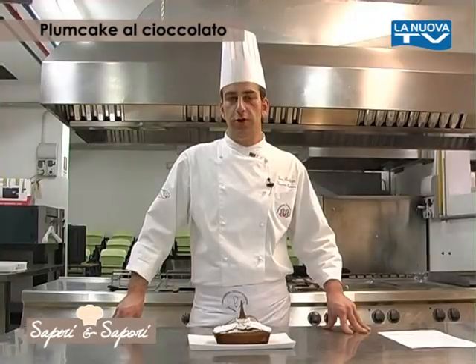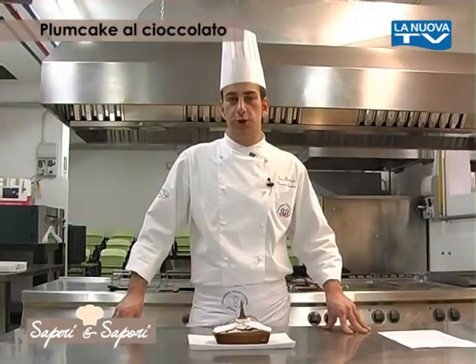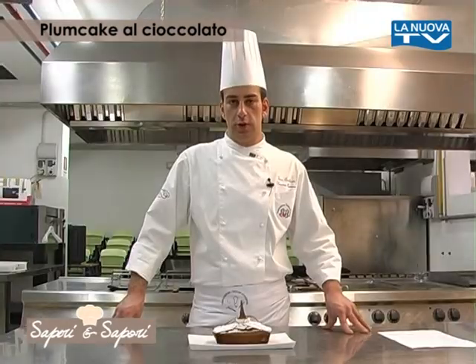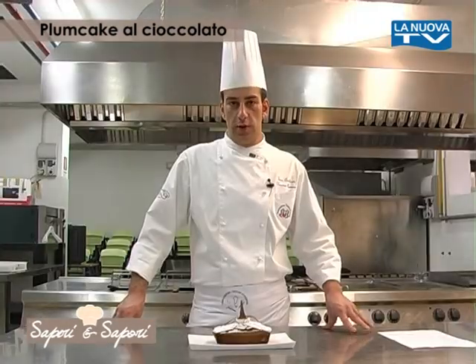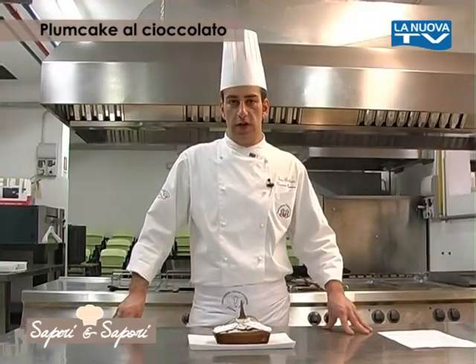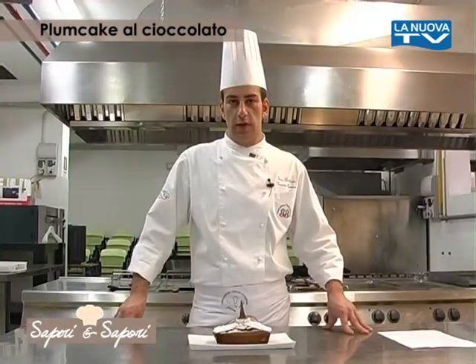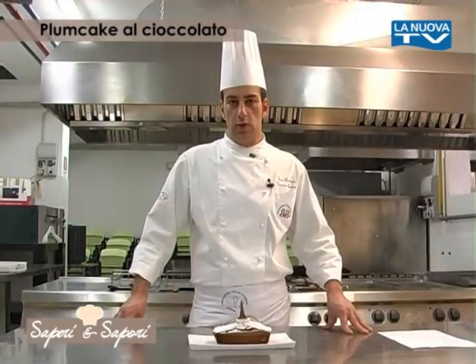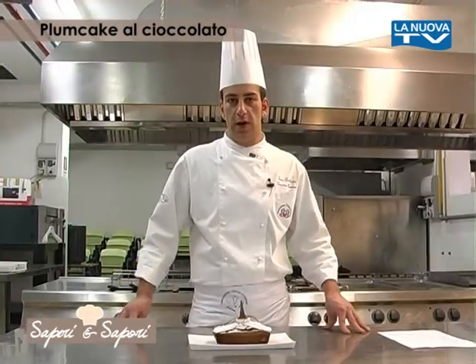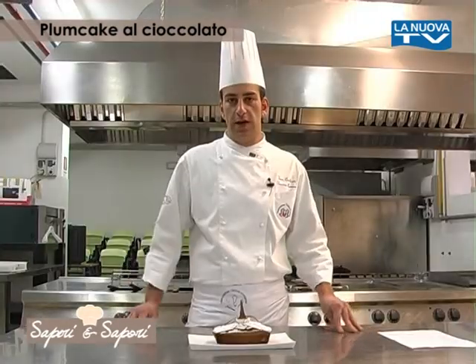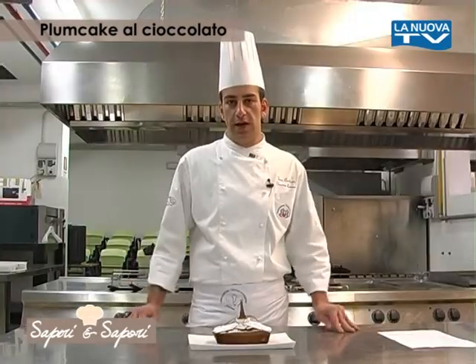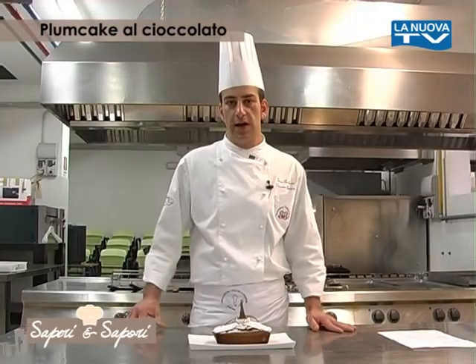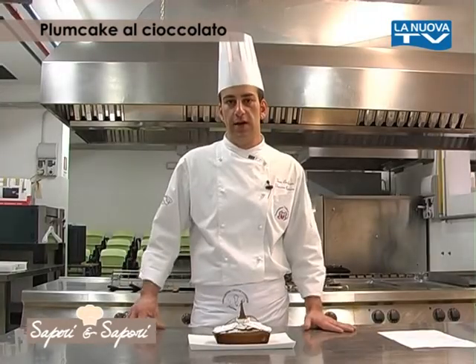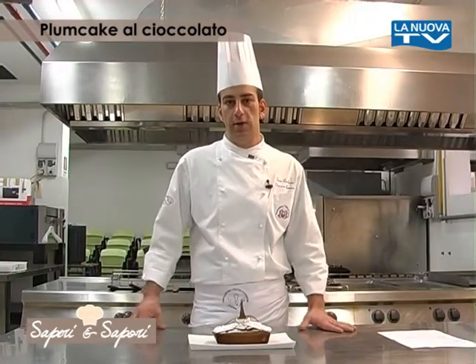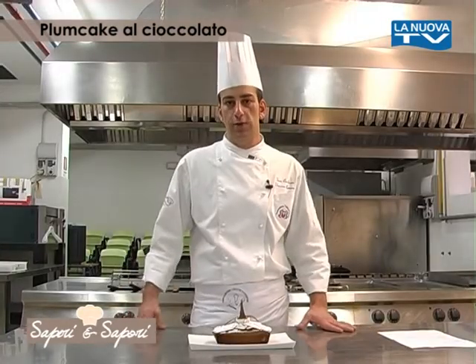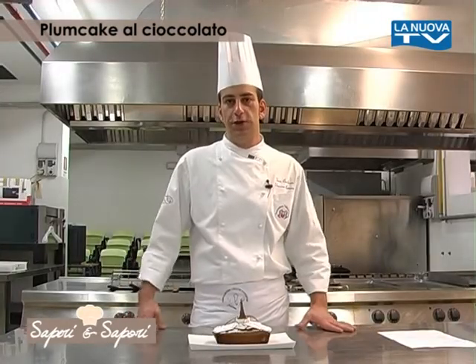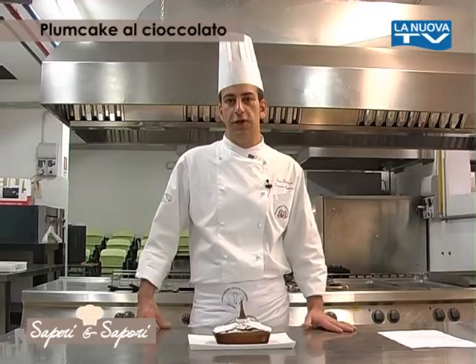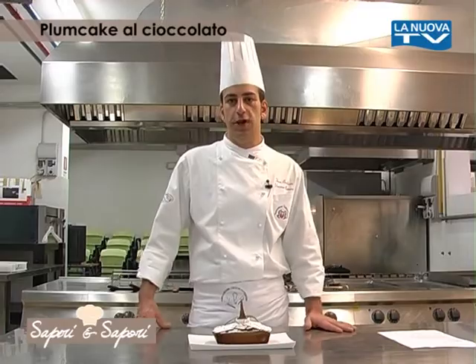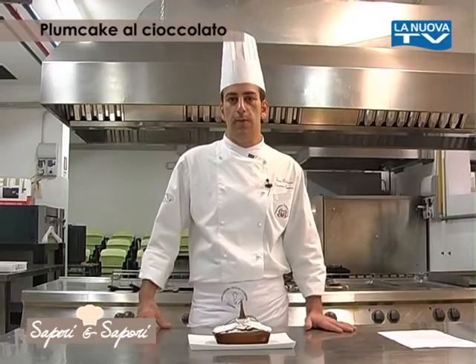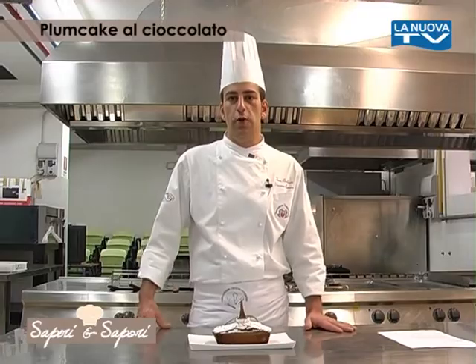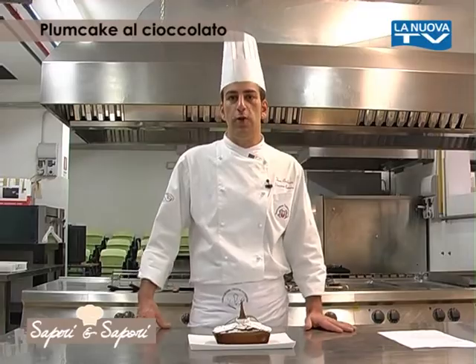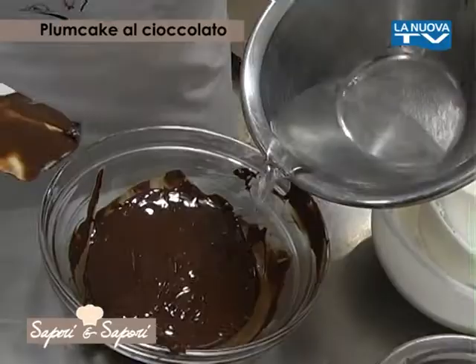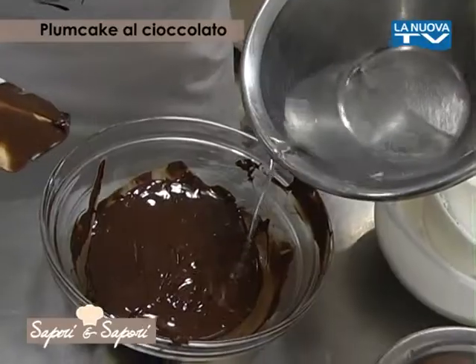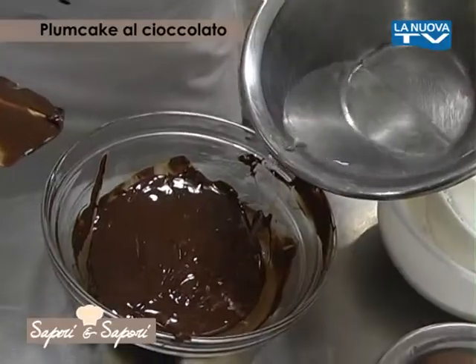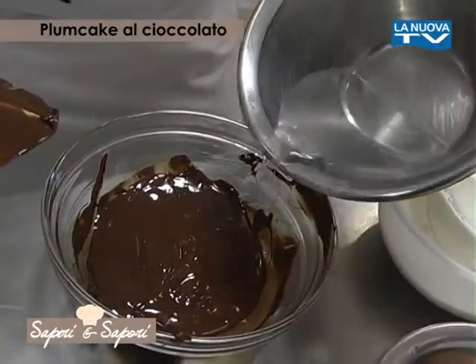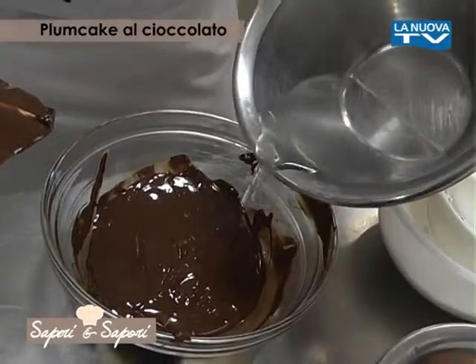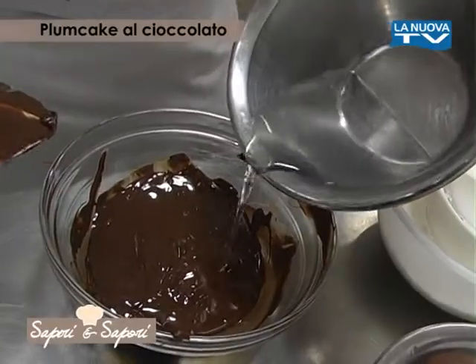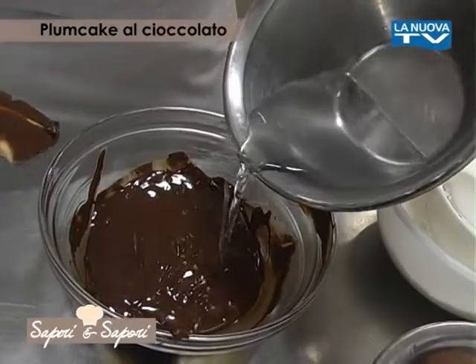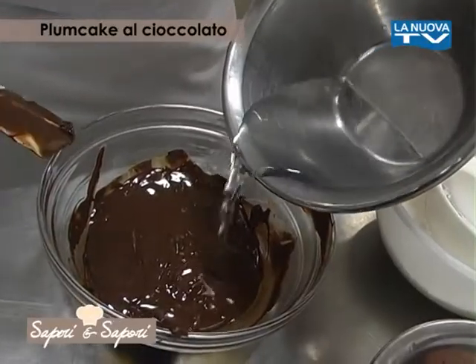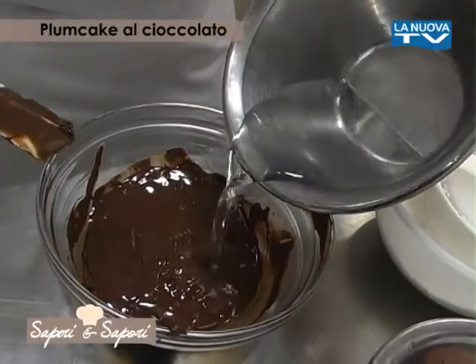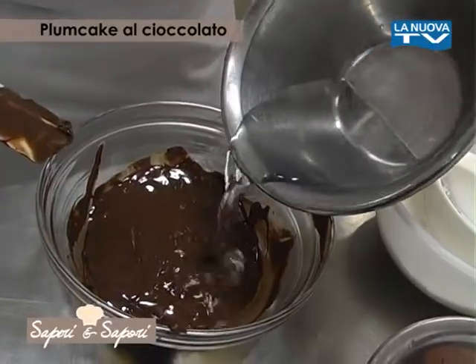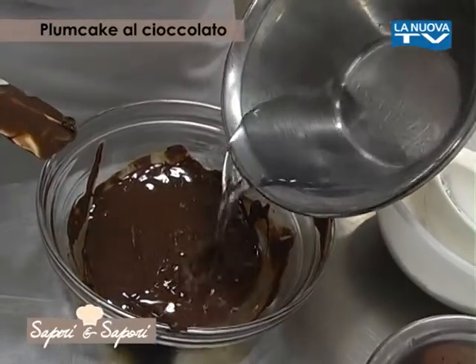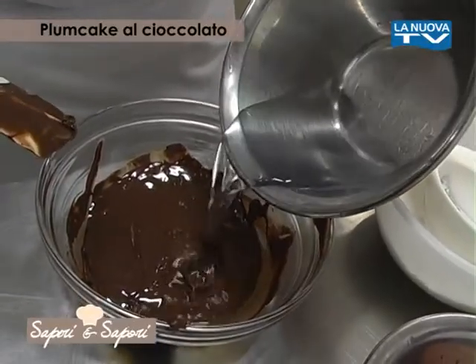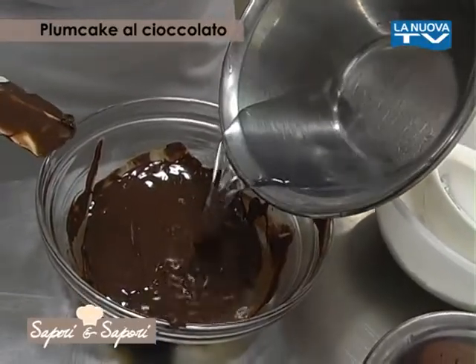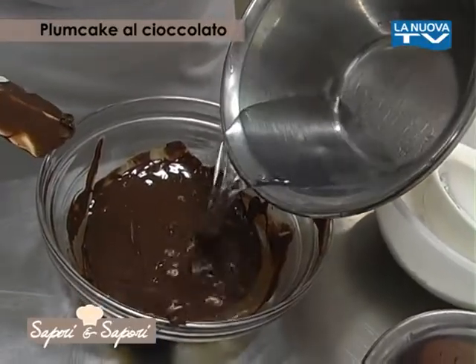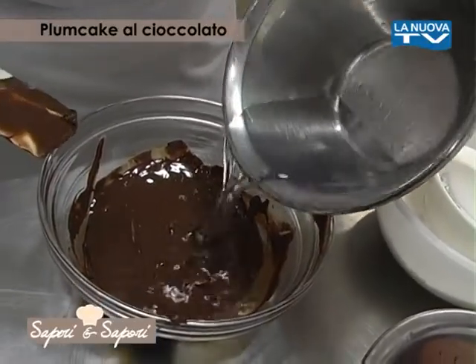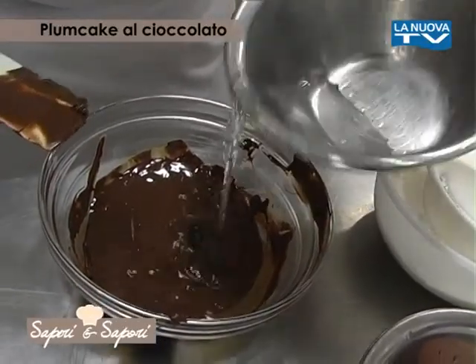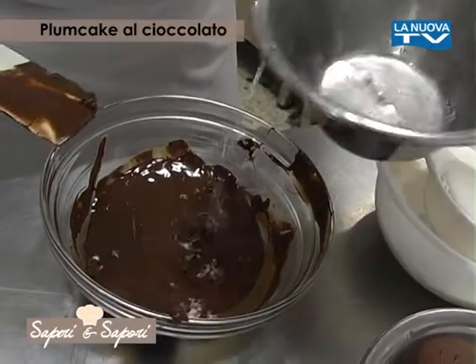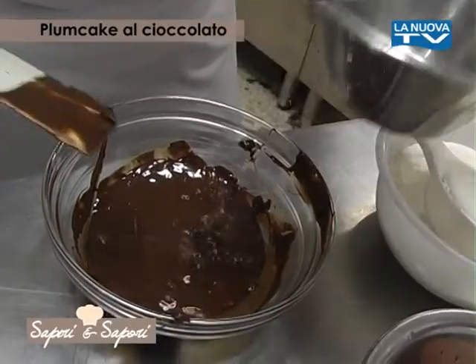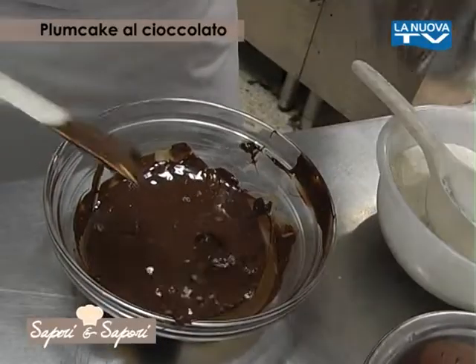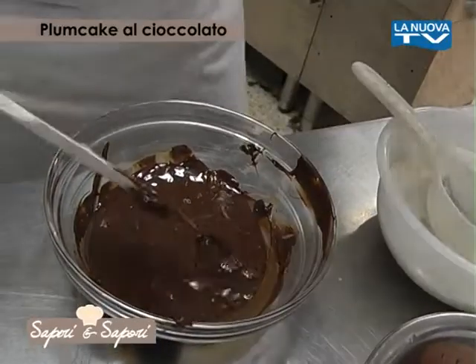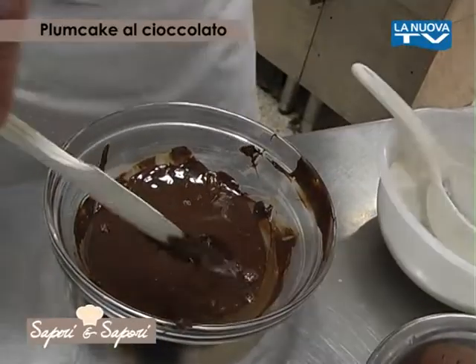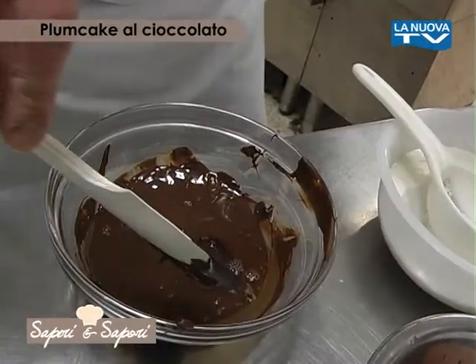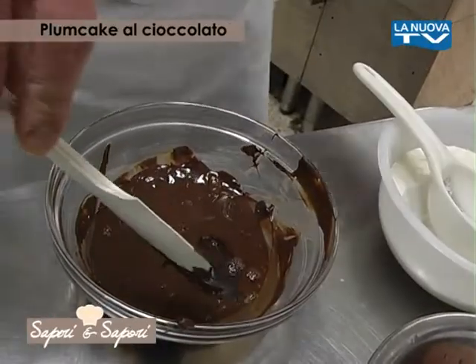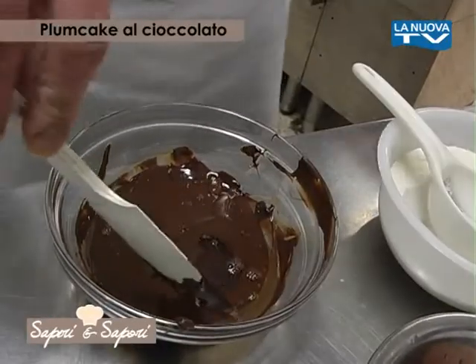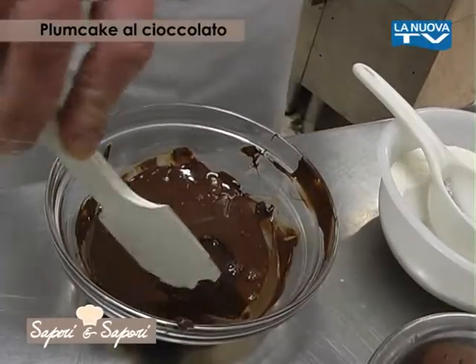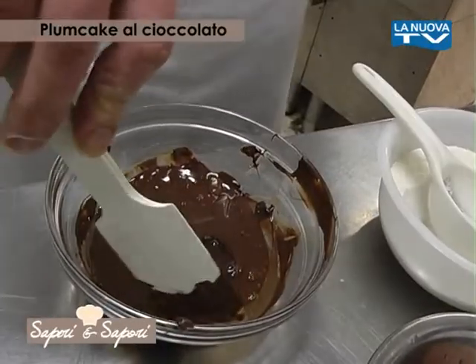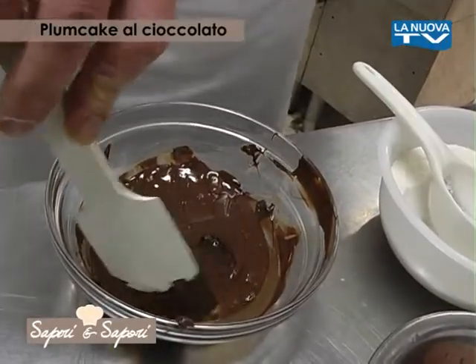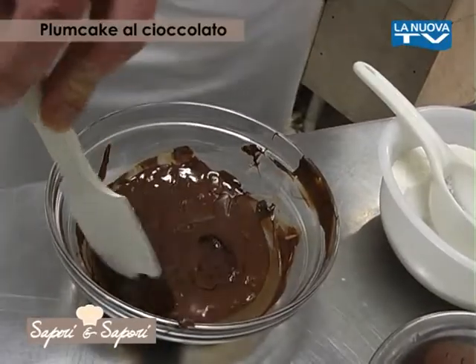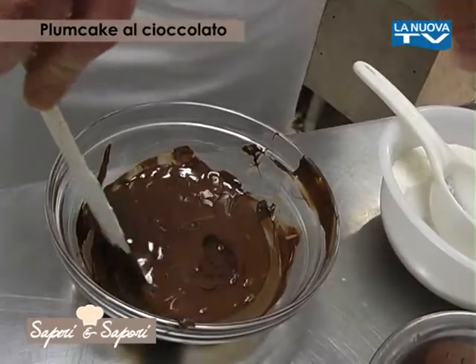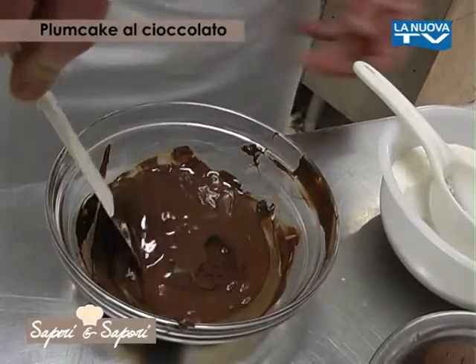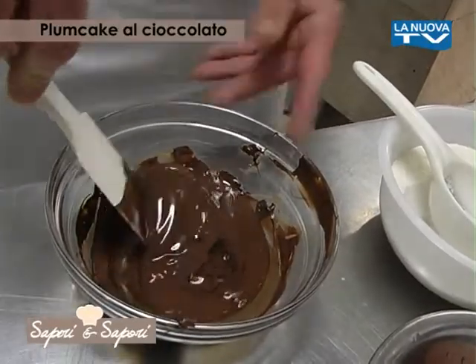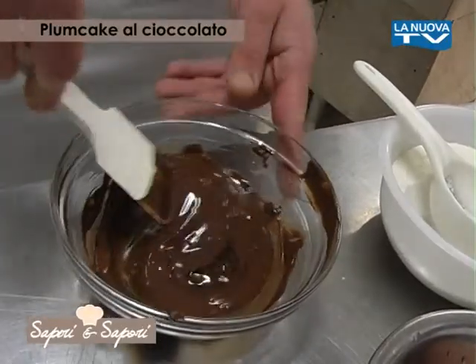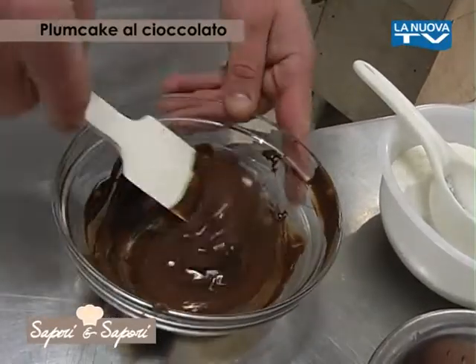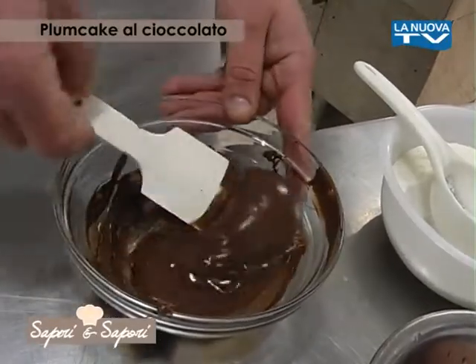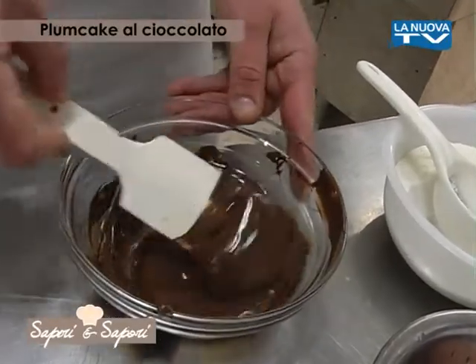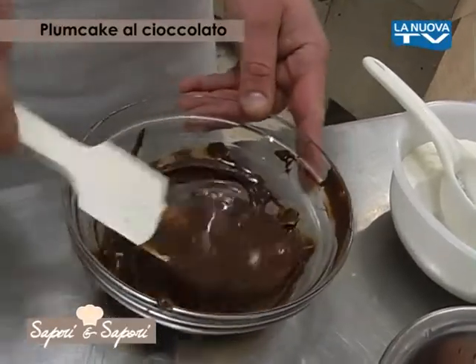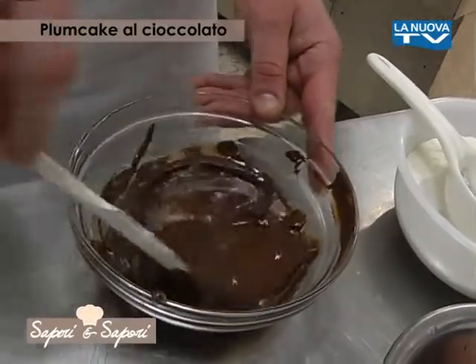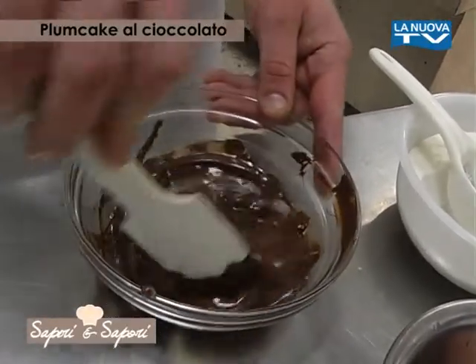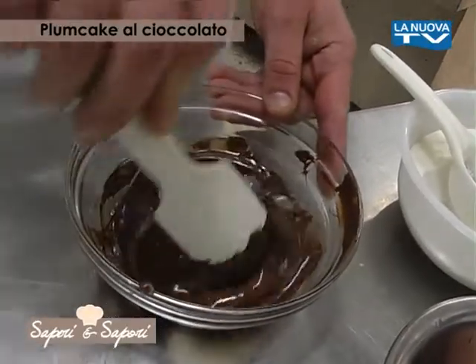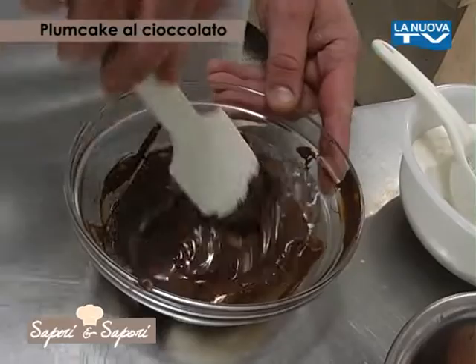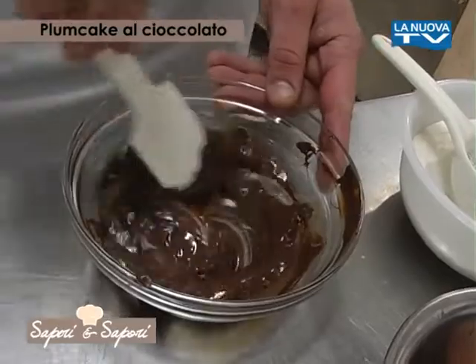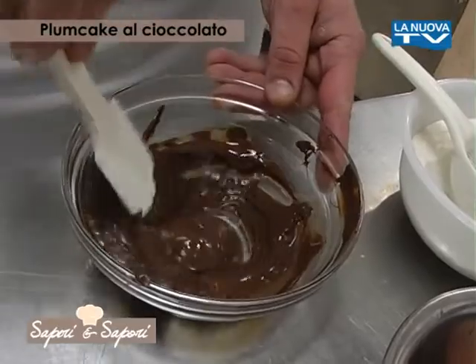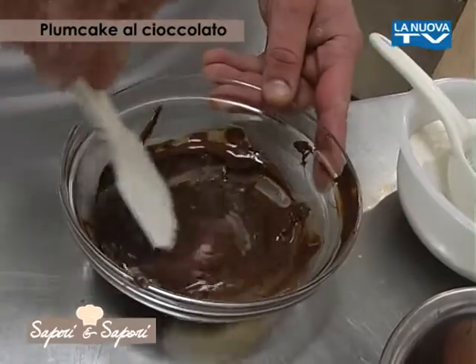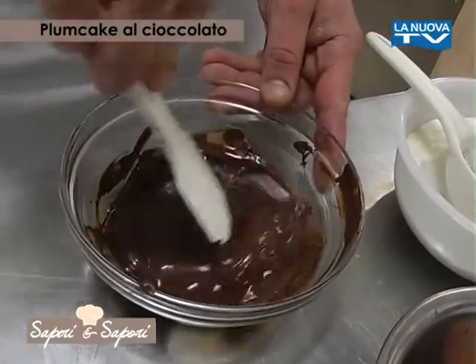Sciogliamo il cioccolato a 40 gradi e lo misceliamo con l'acqua calda. Questo perché all'interno del cioccolato è contenuta la fibra.